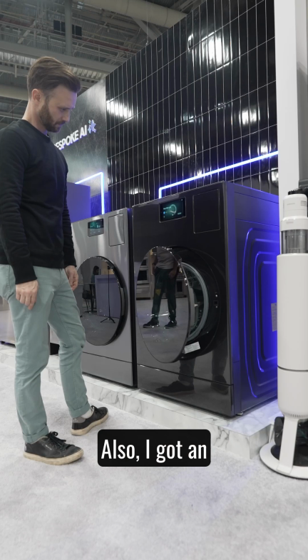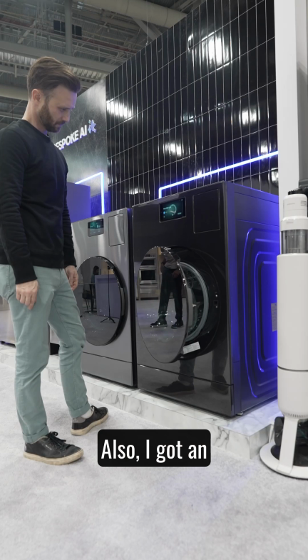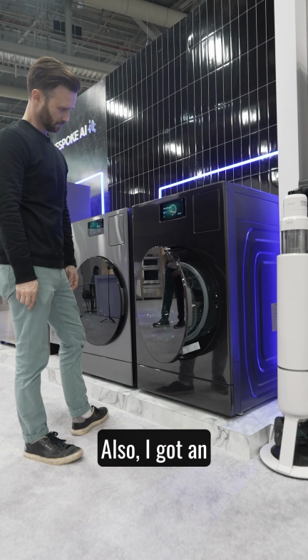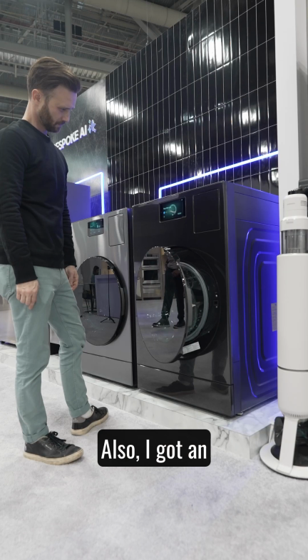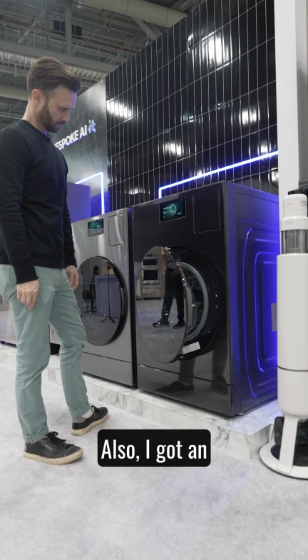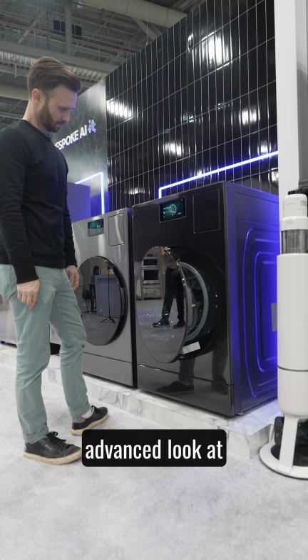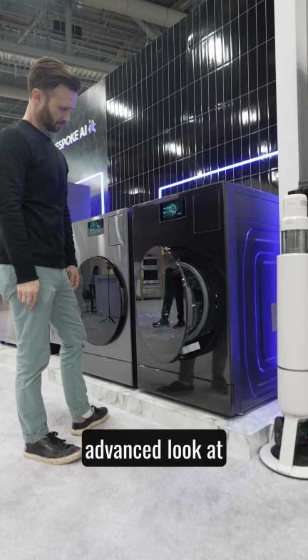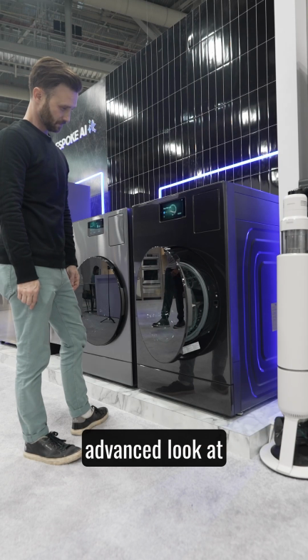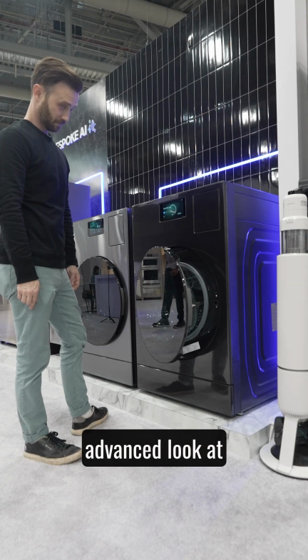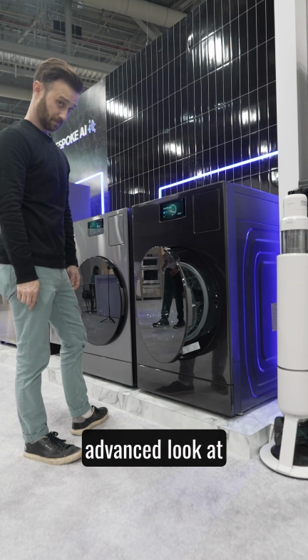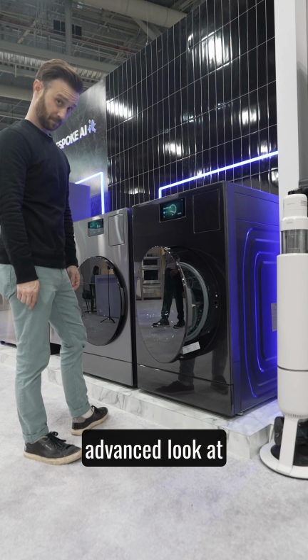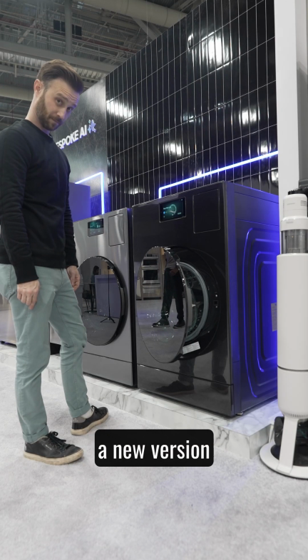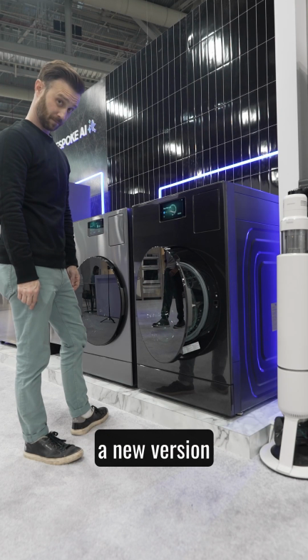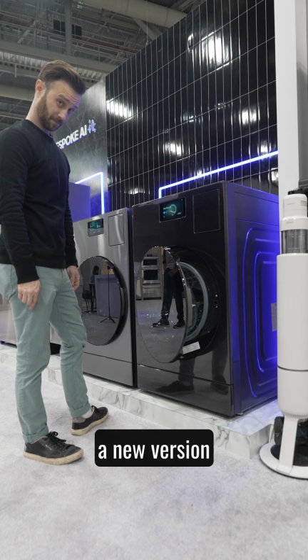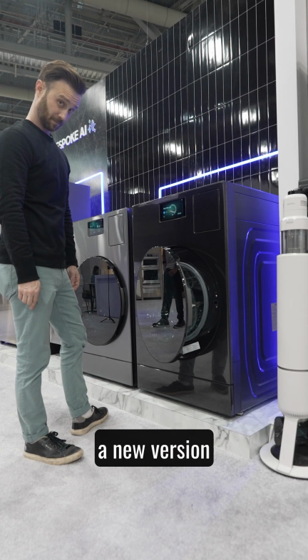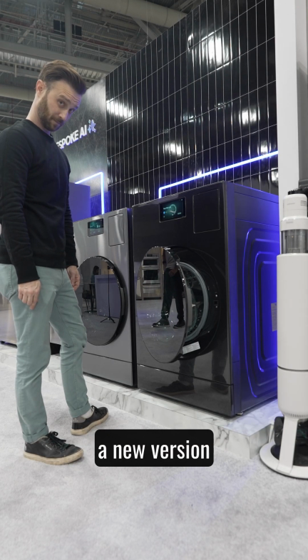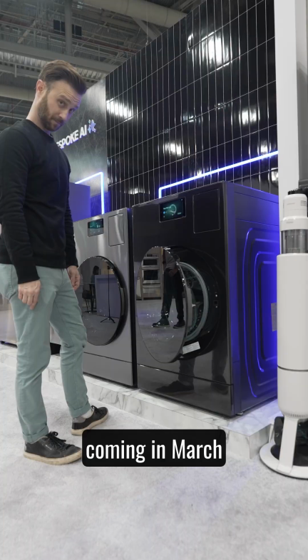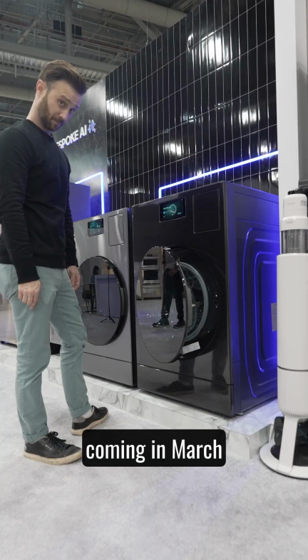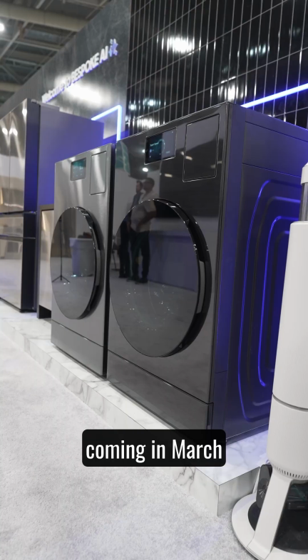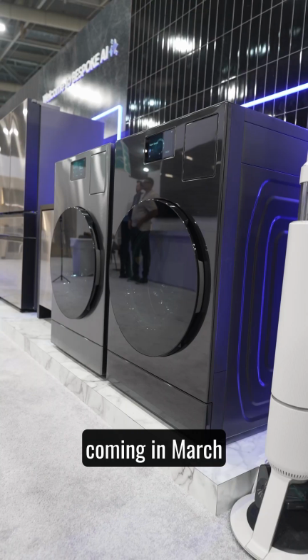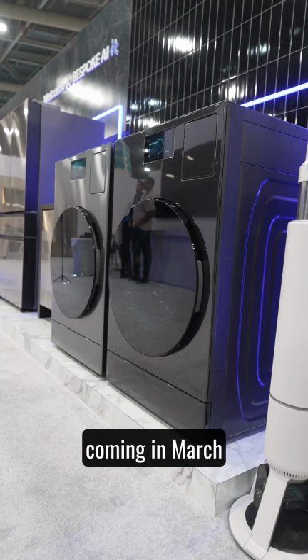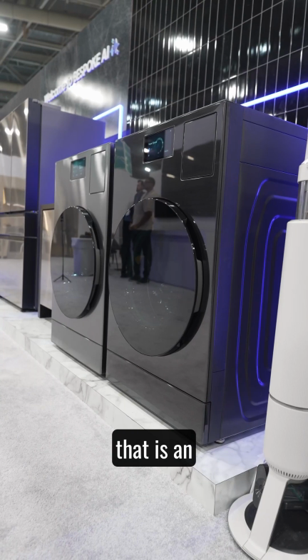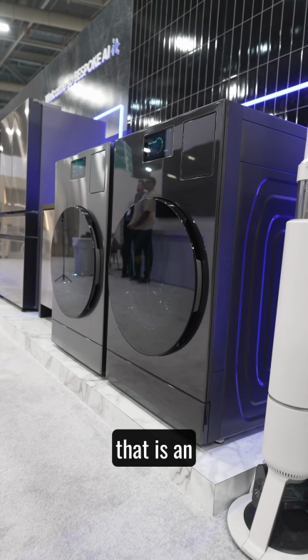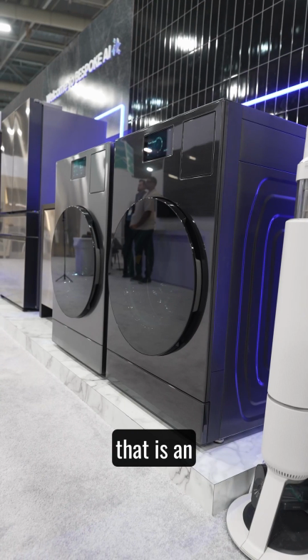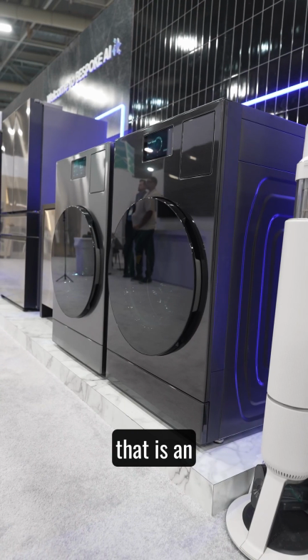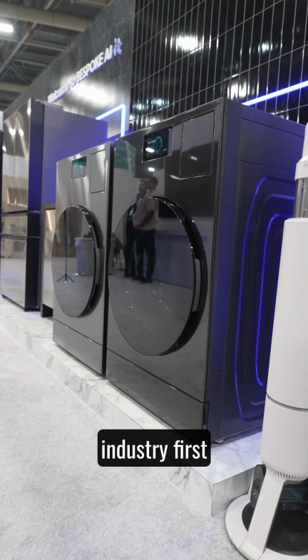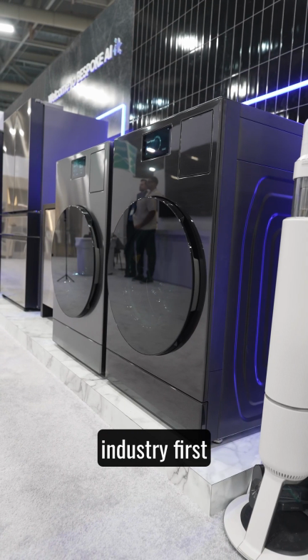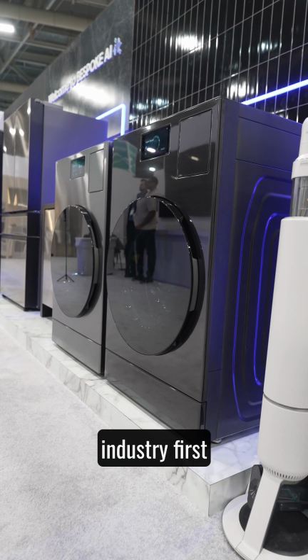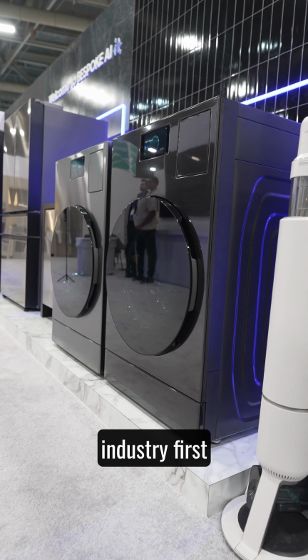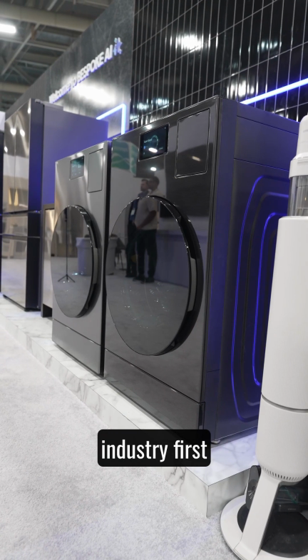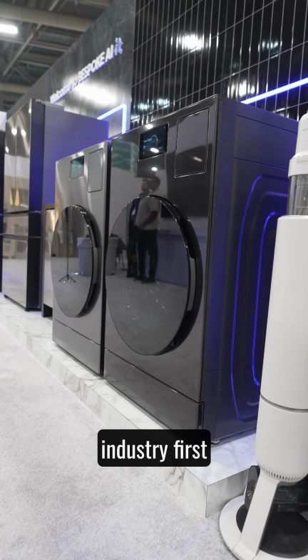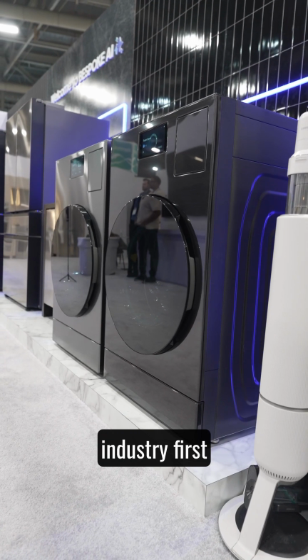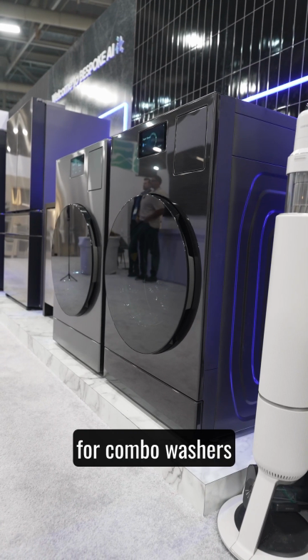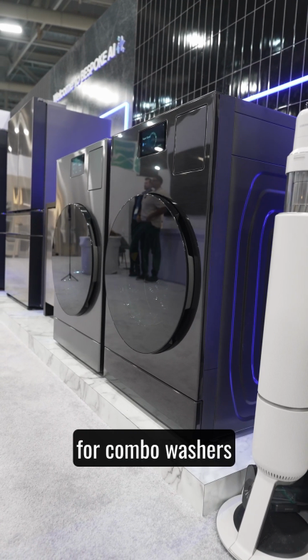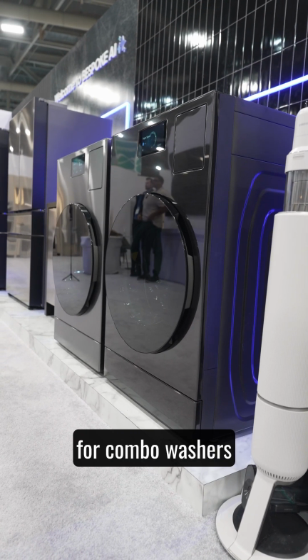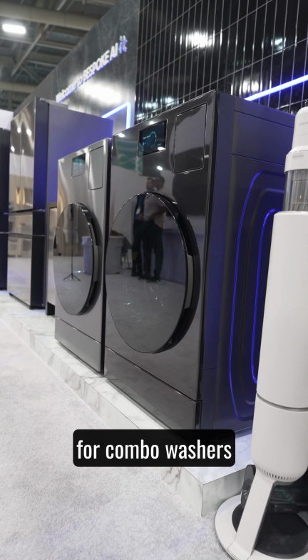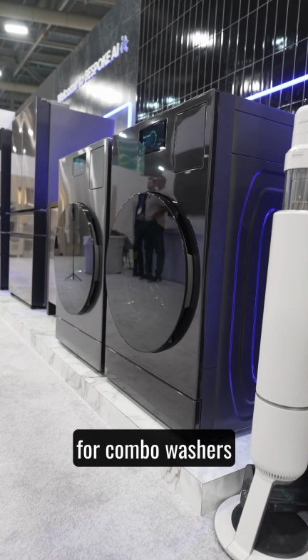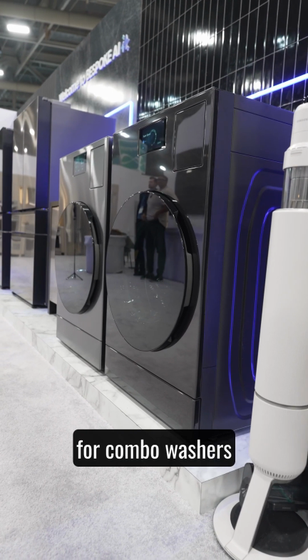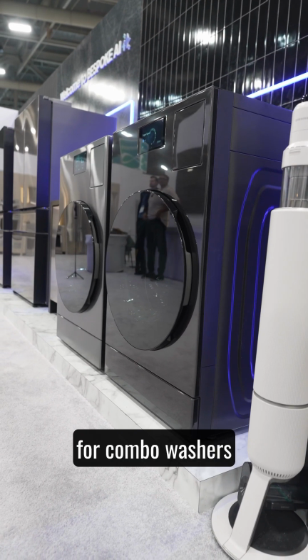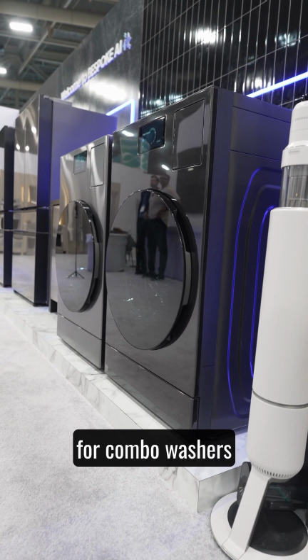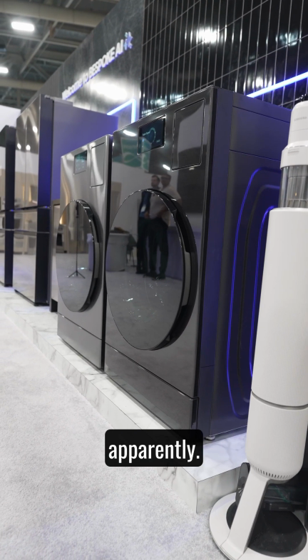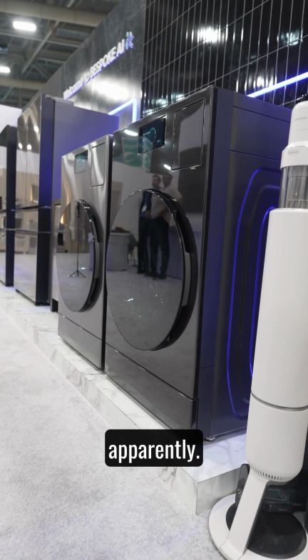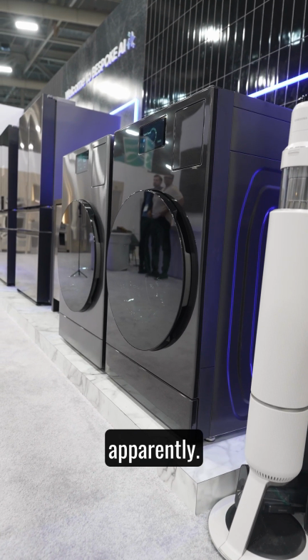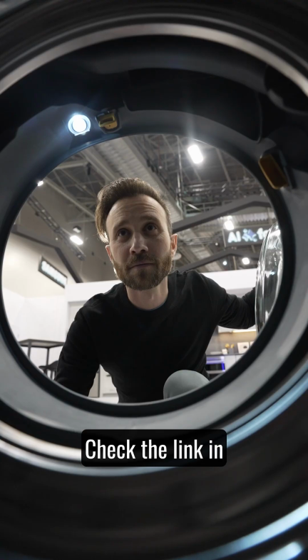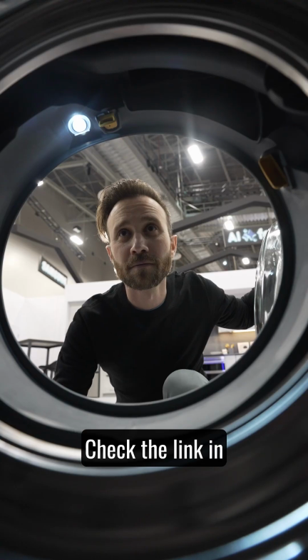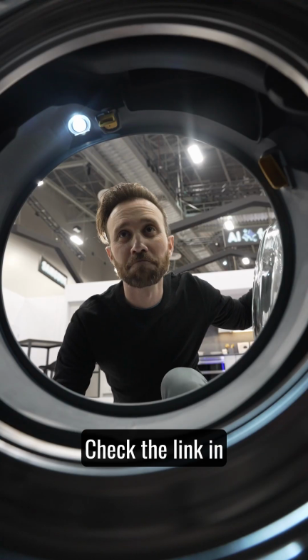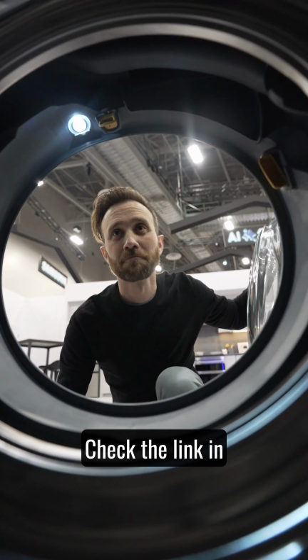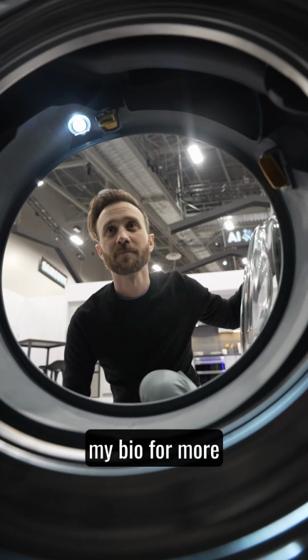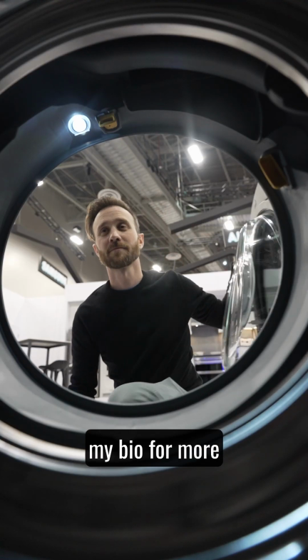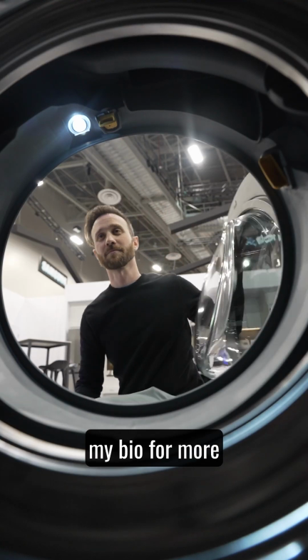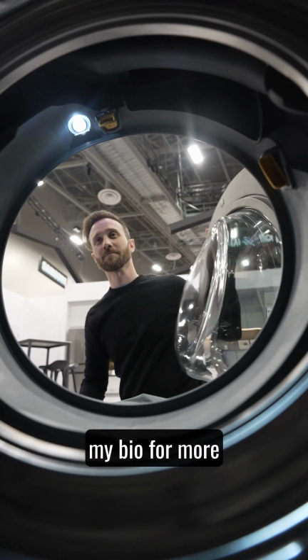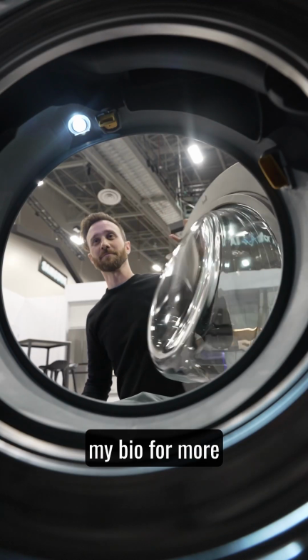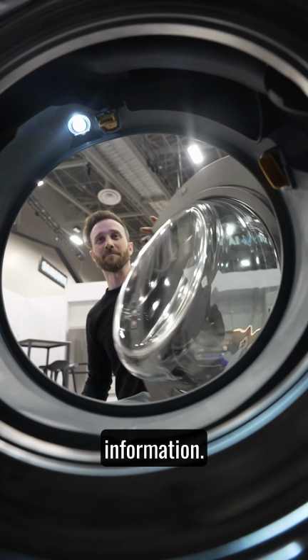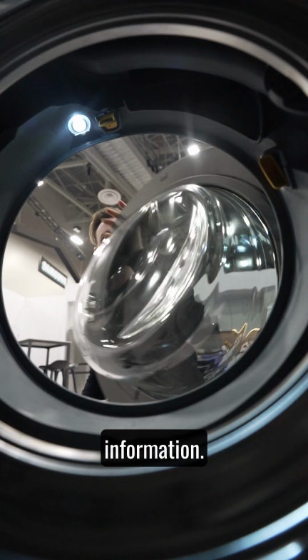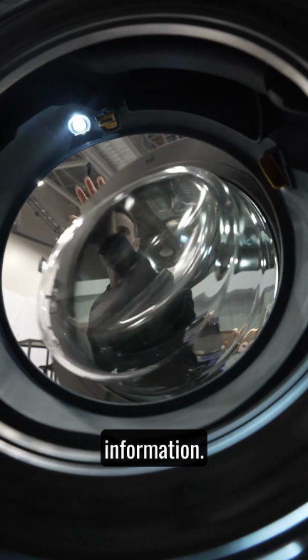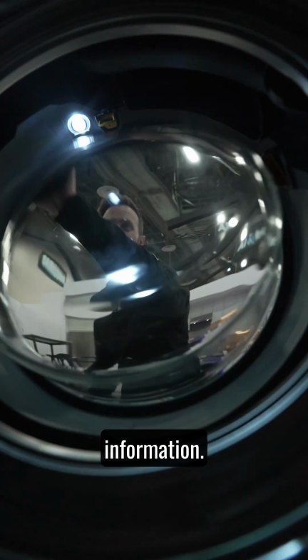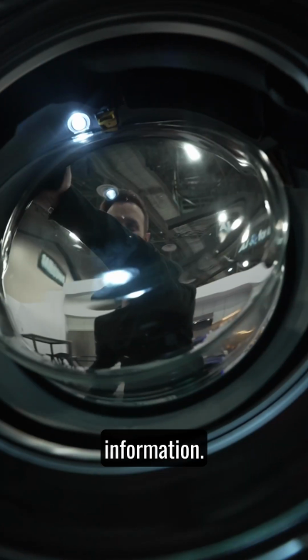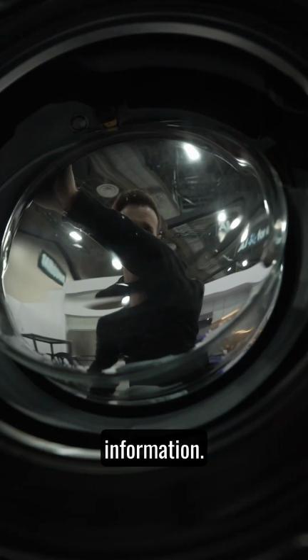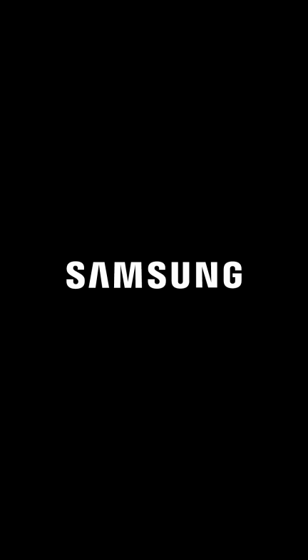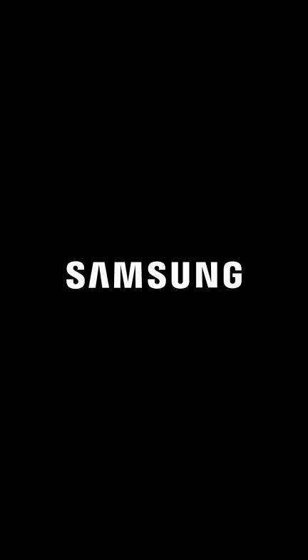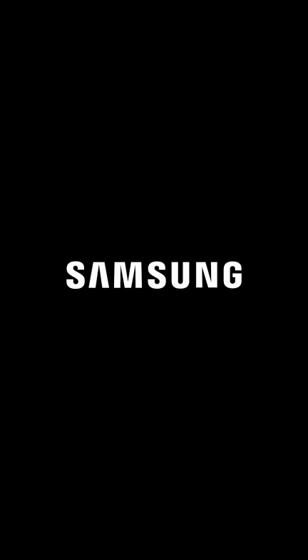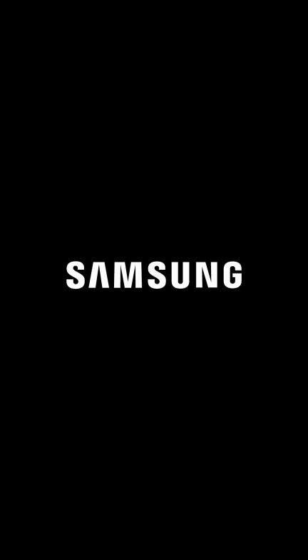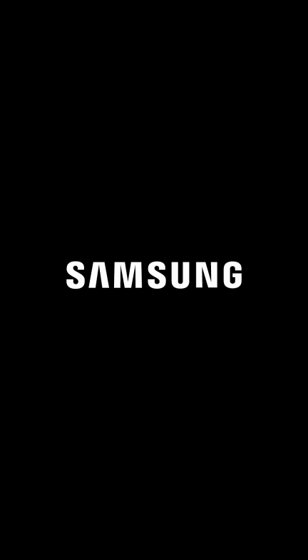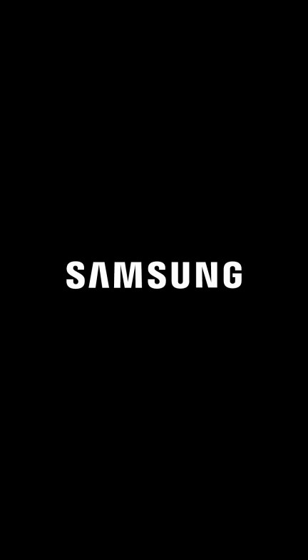Also, I got an advanced look at a new version coming in March that is an industry-first for combo washers, apparently. Check the link in my bio for more information, and thanks for watching.